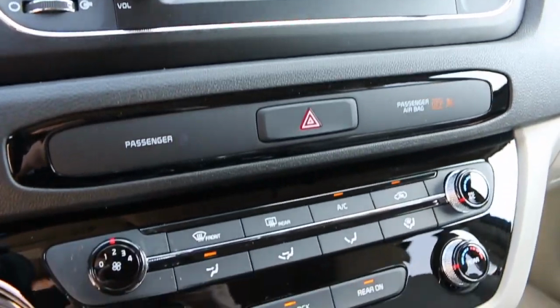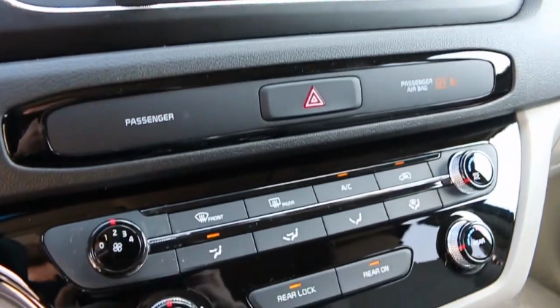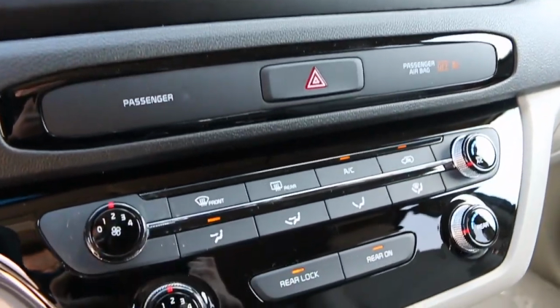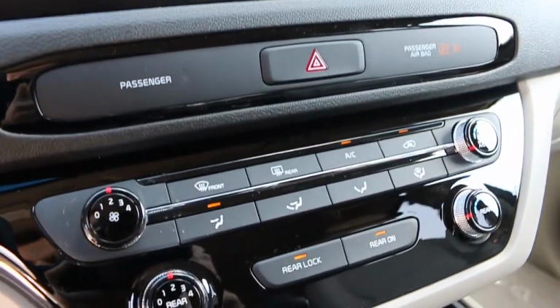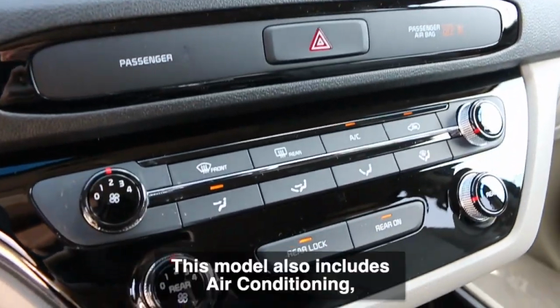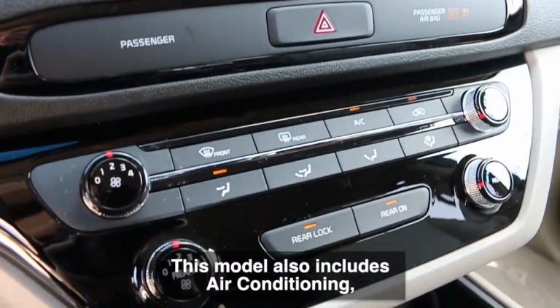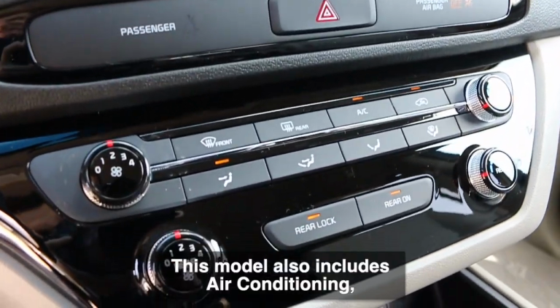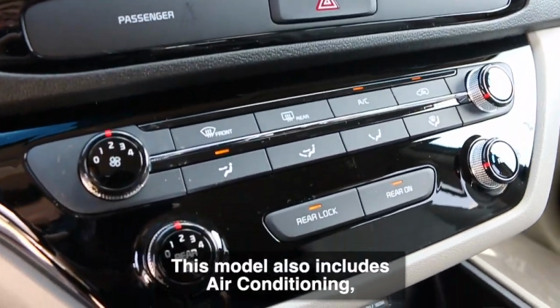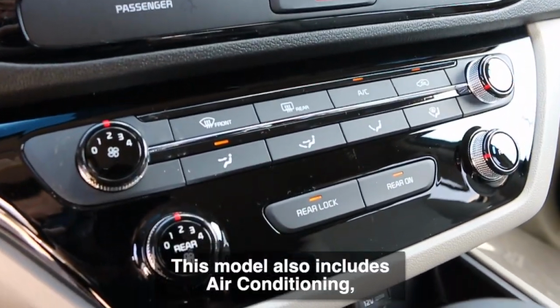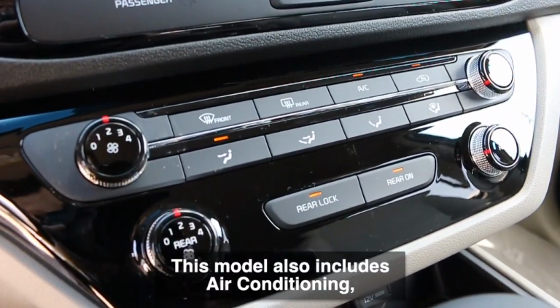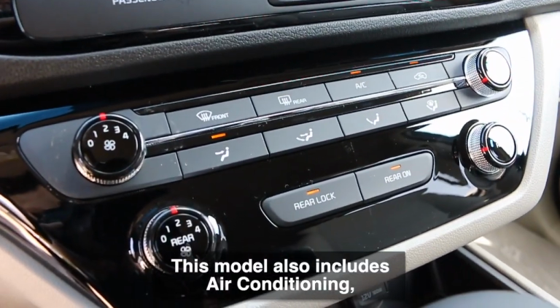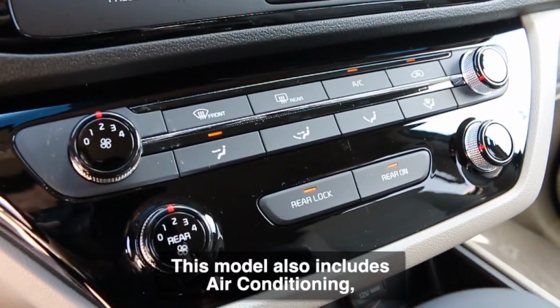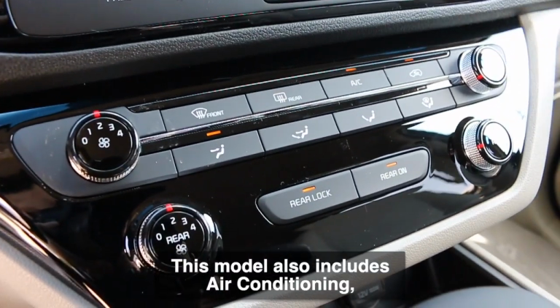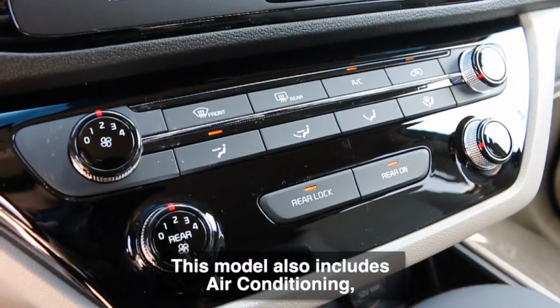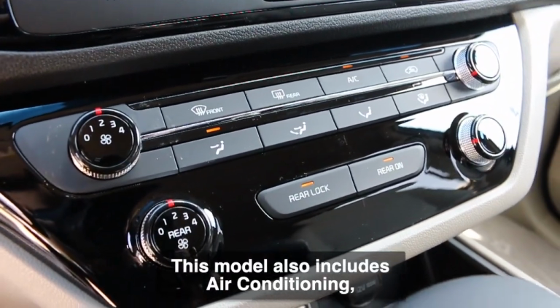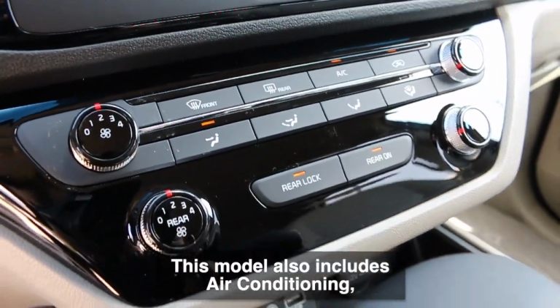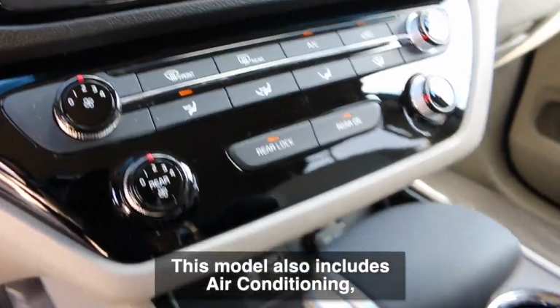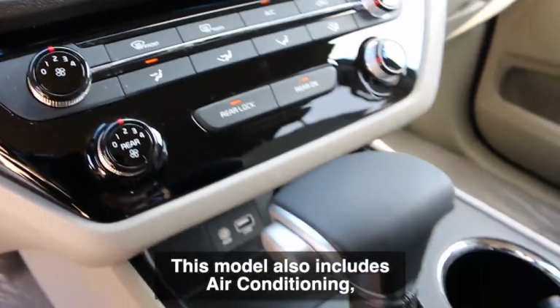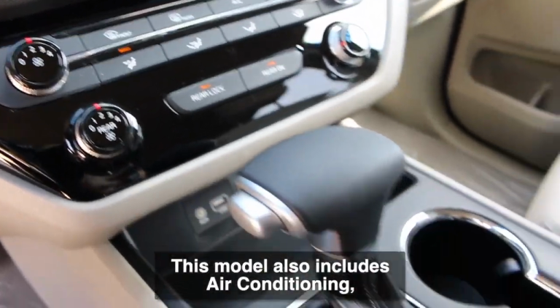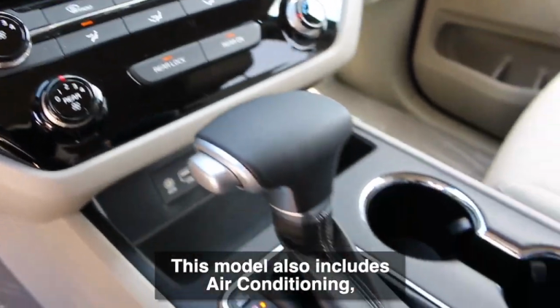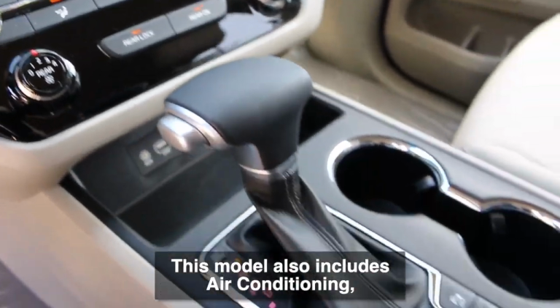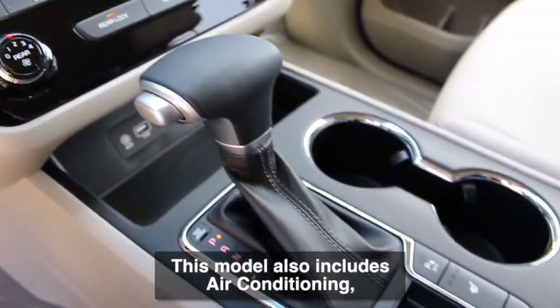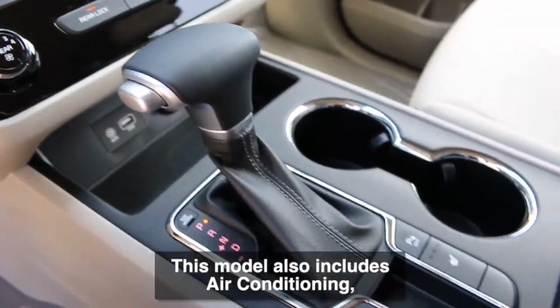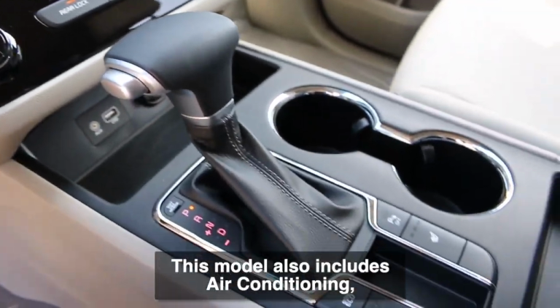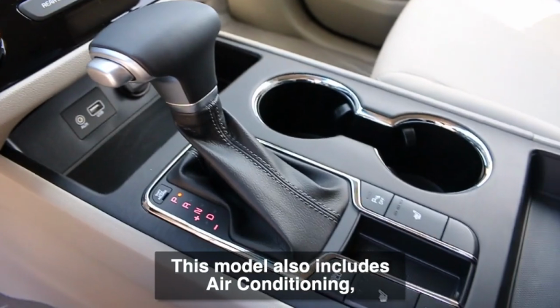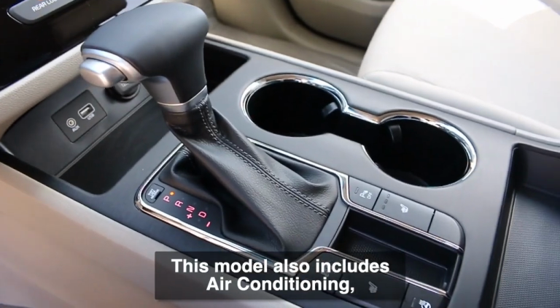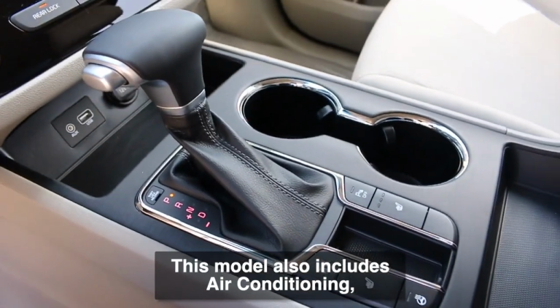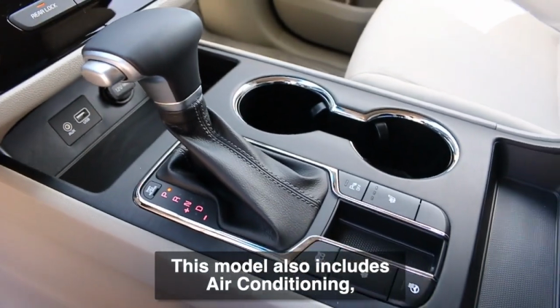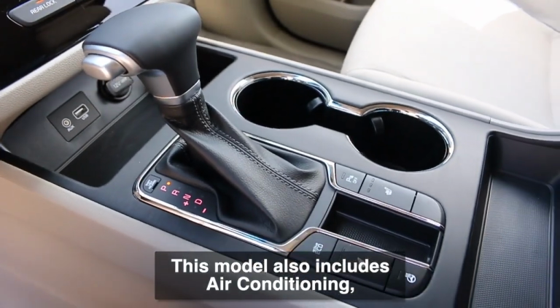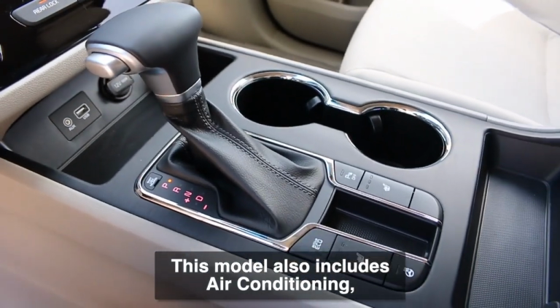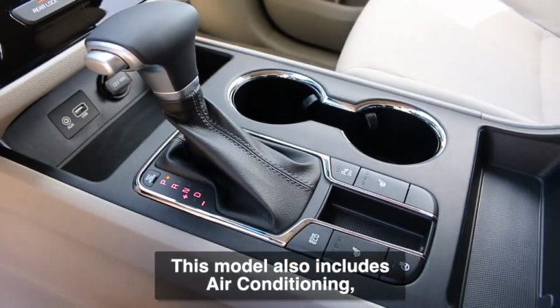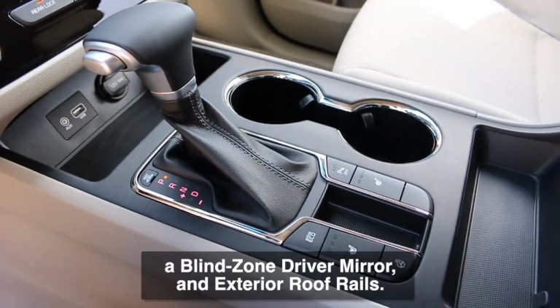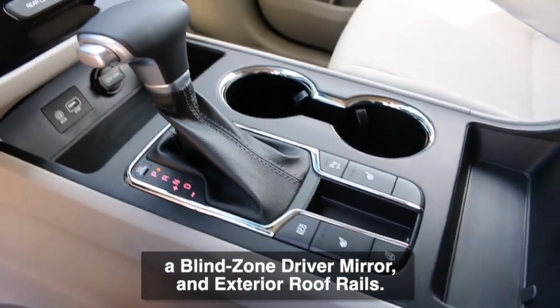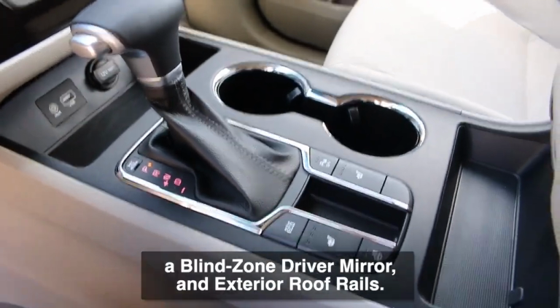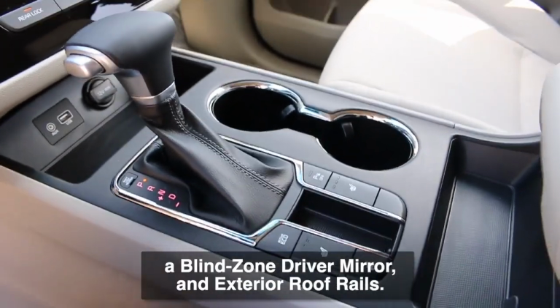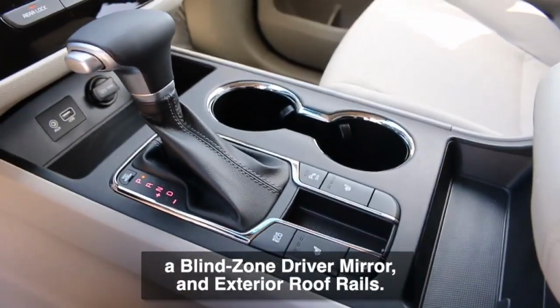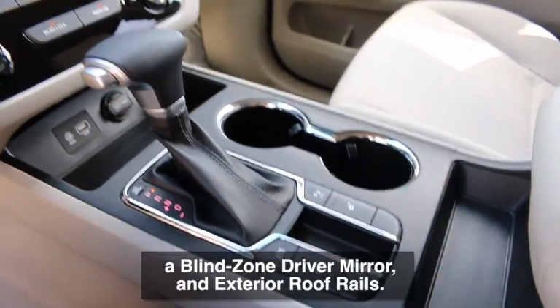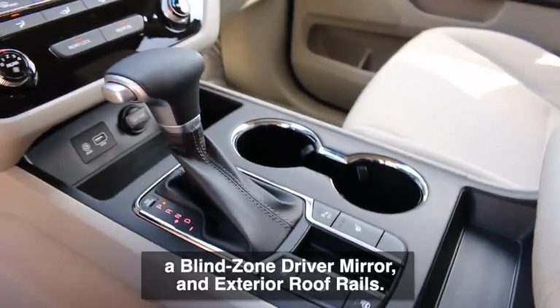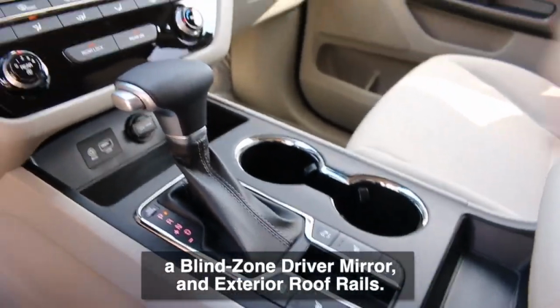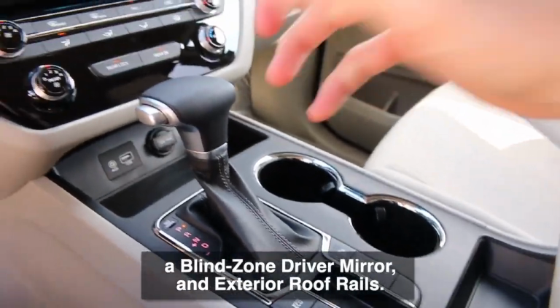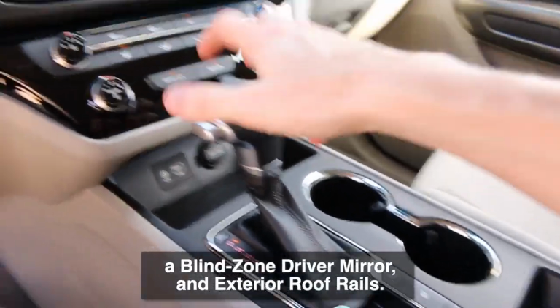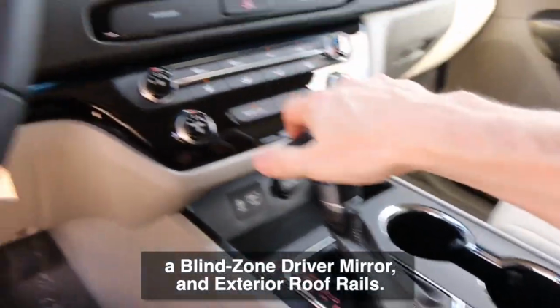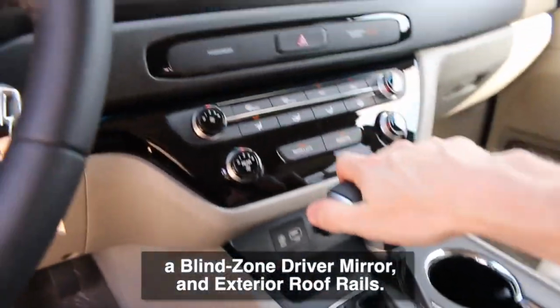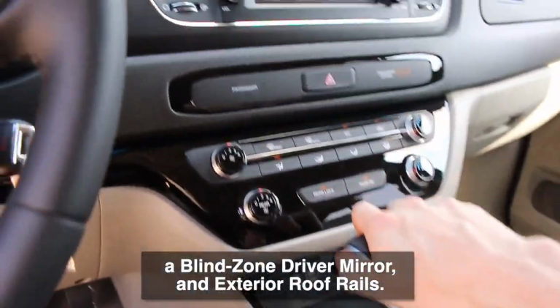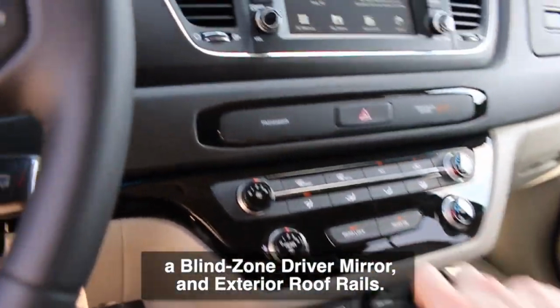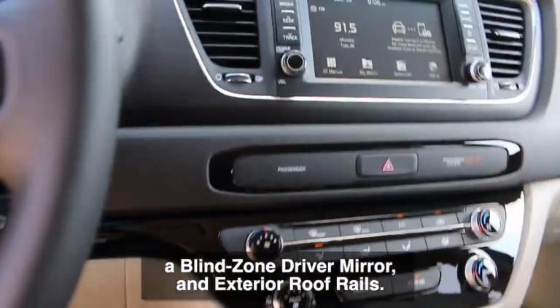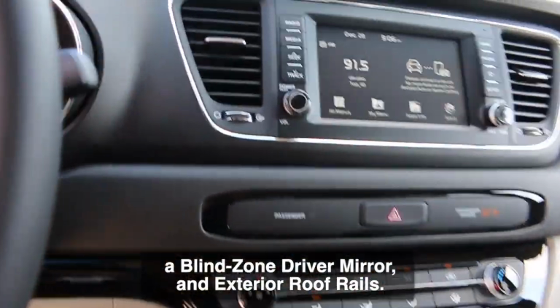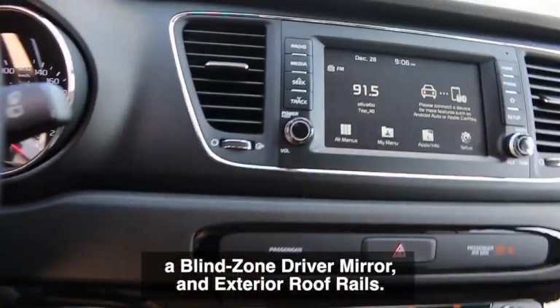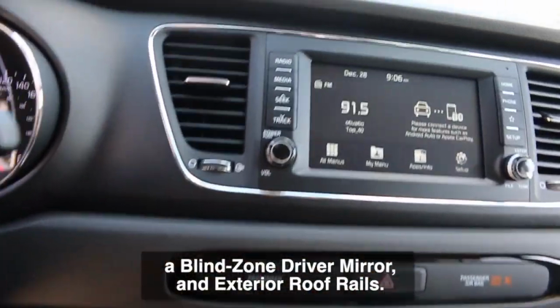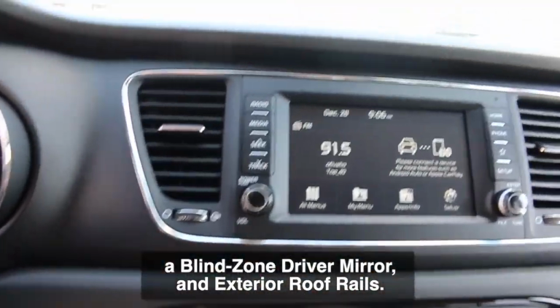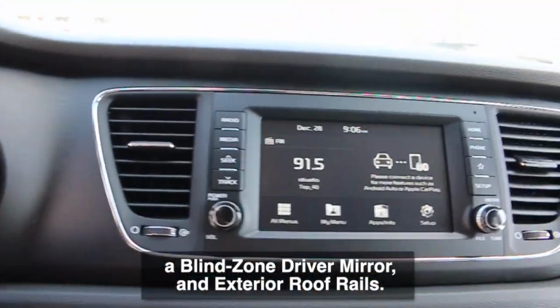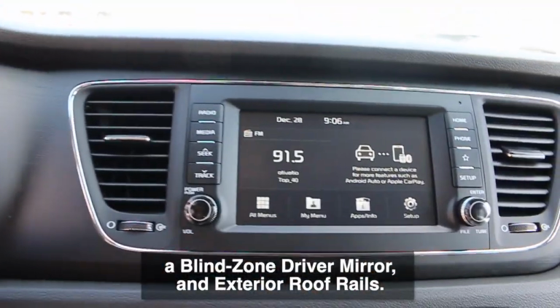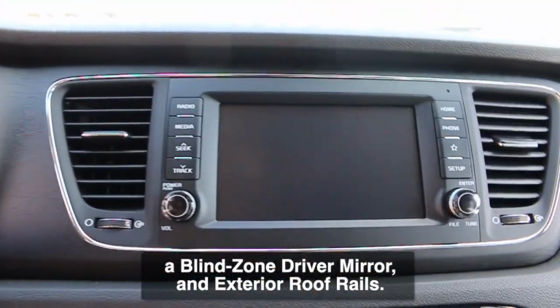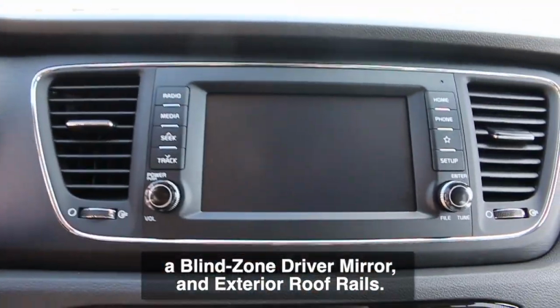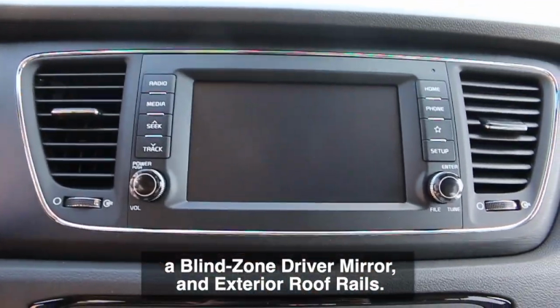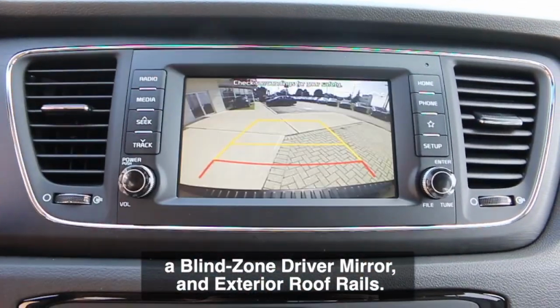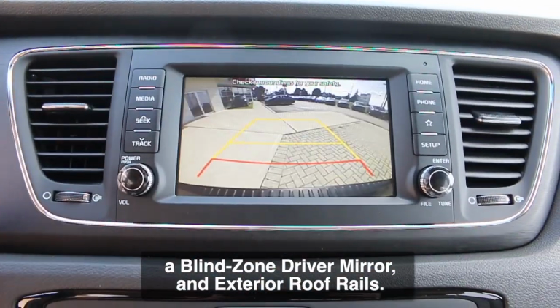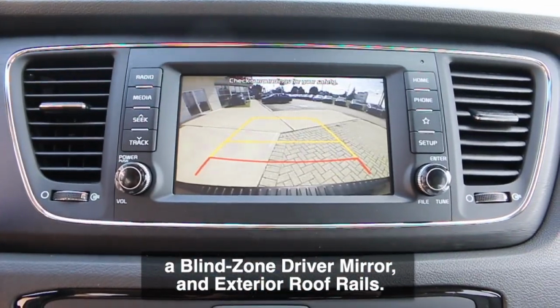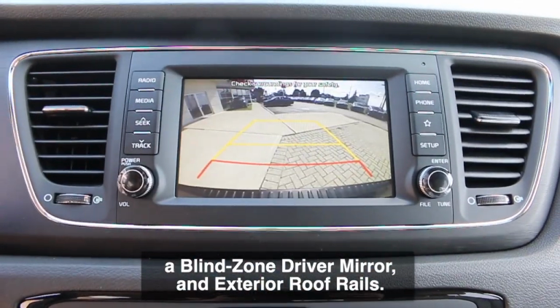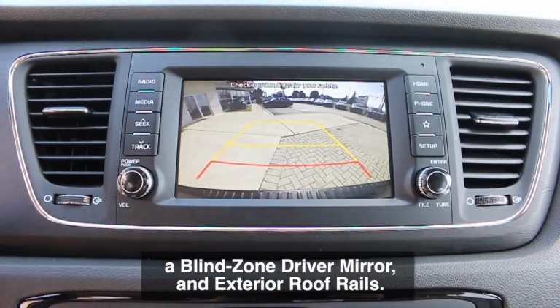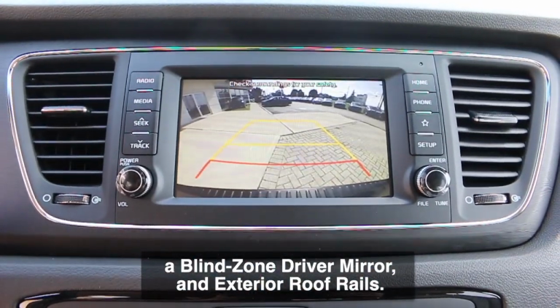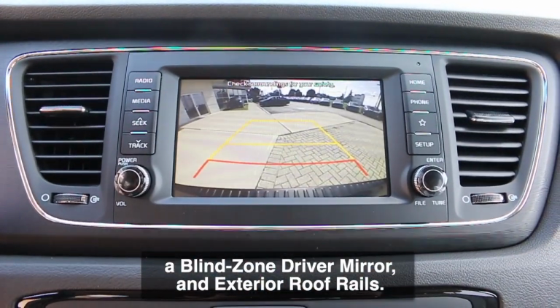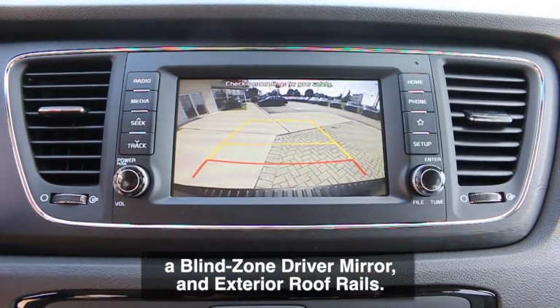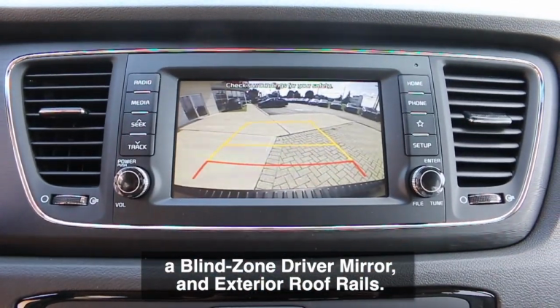This model also includes air conditioning, a blind zone driver mirror, and exterior roof rails.